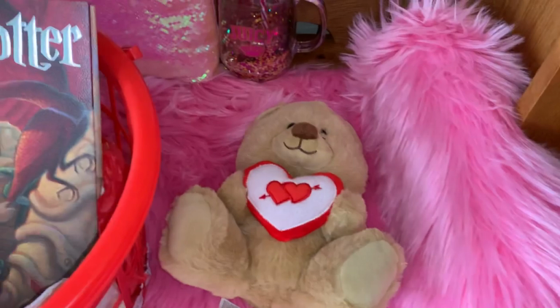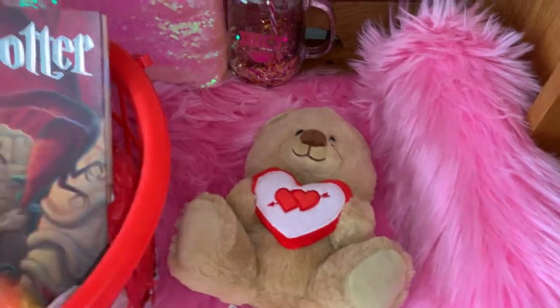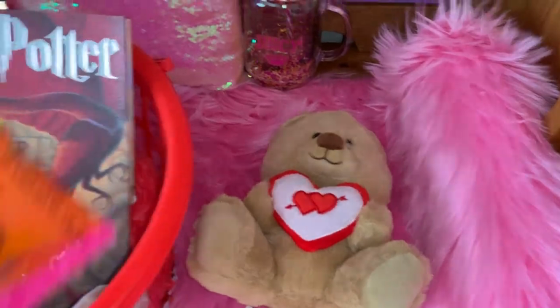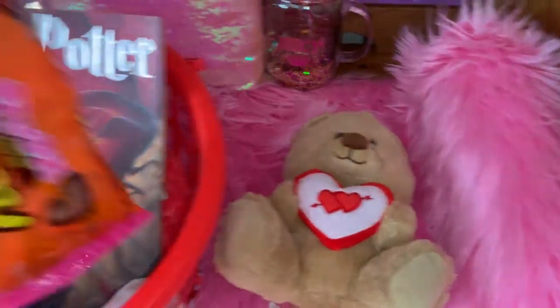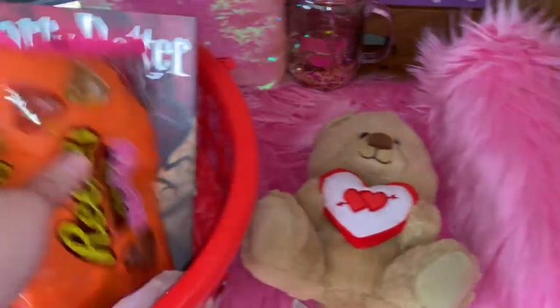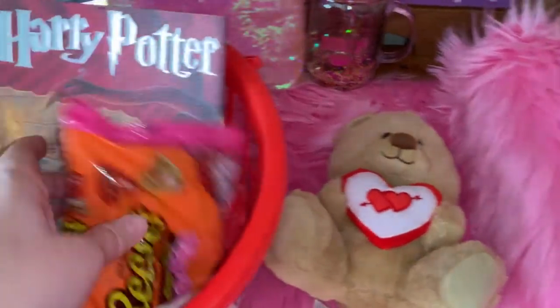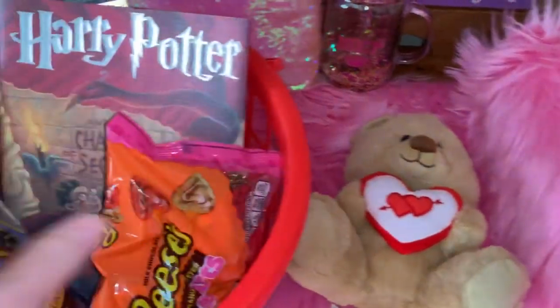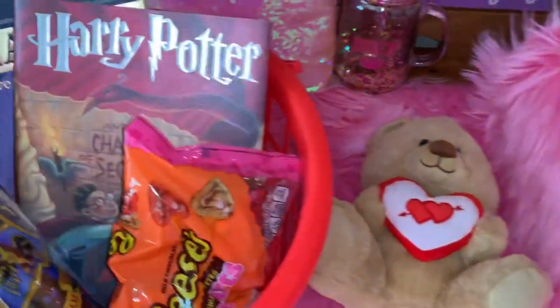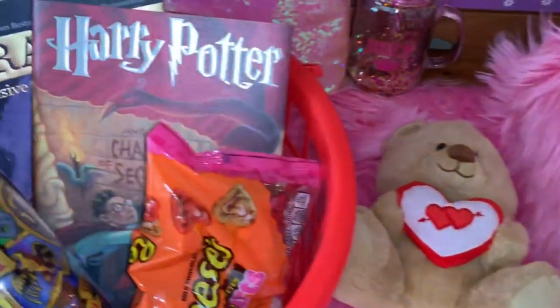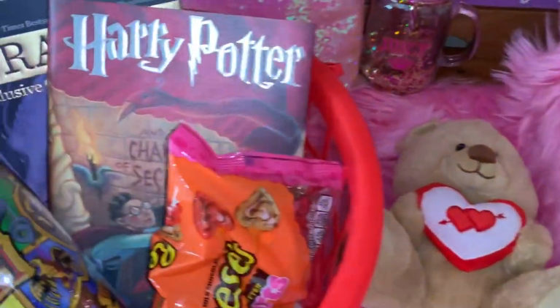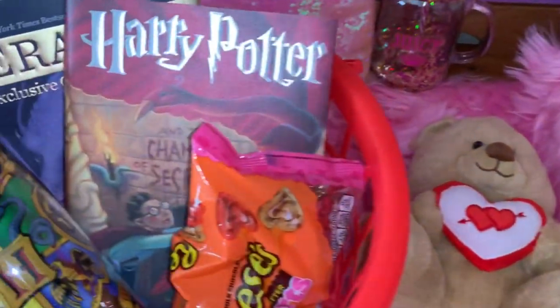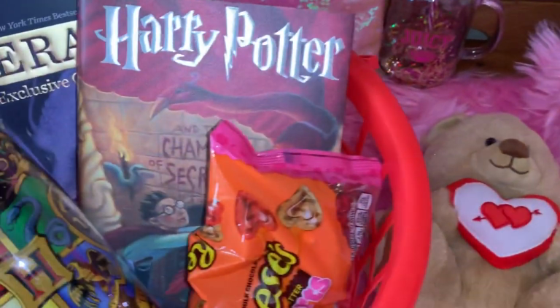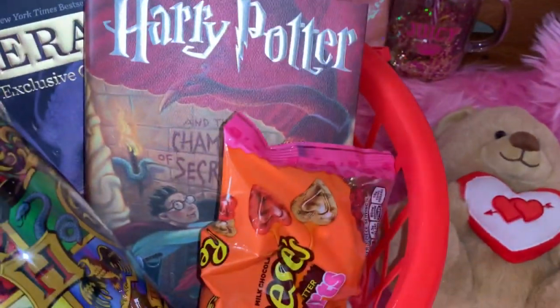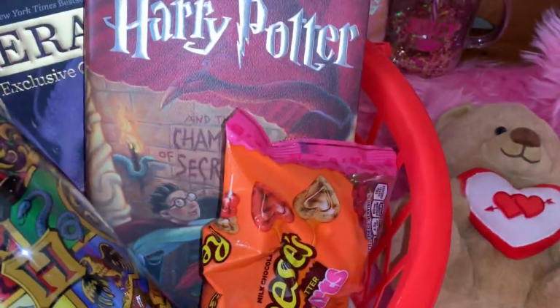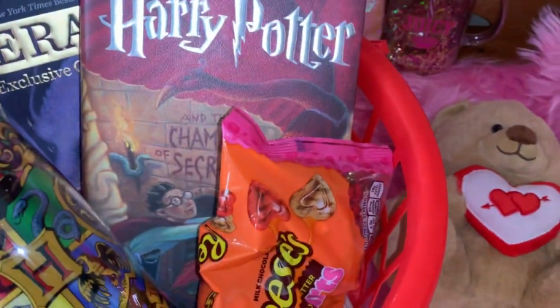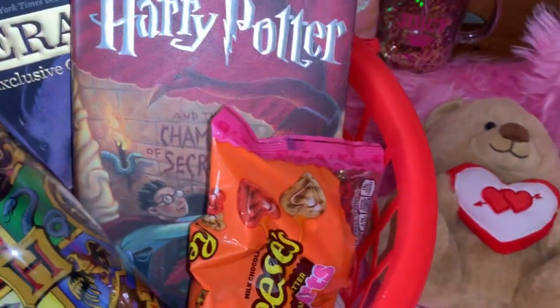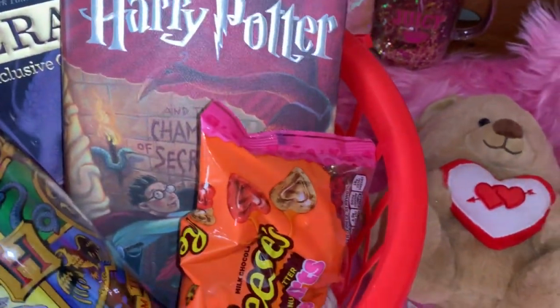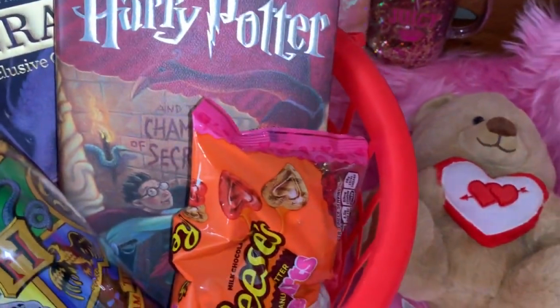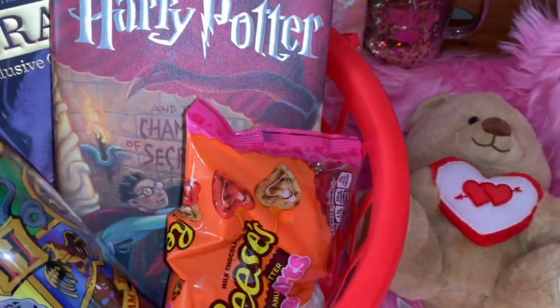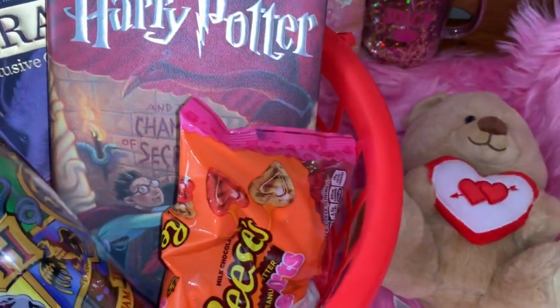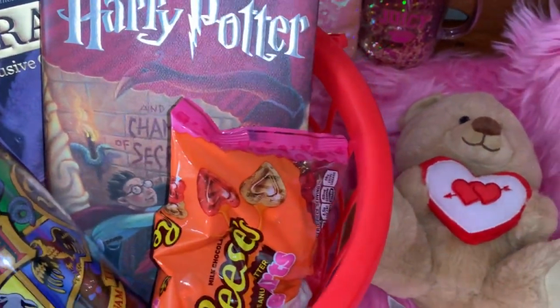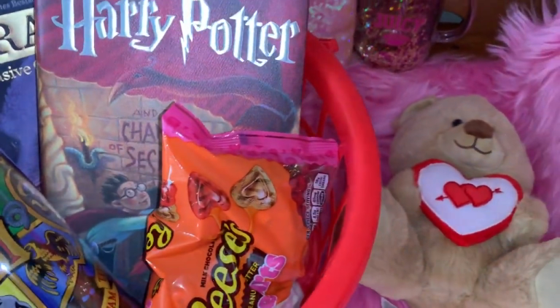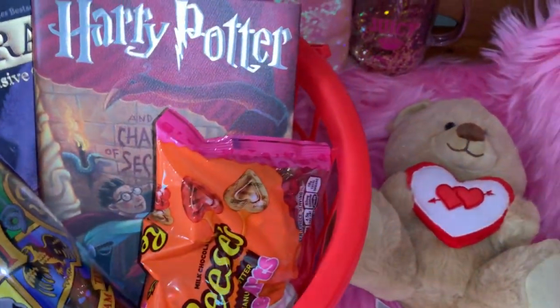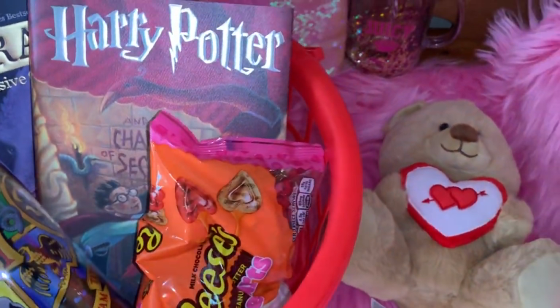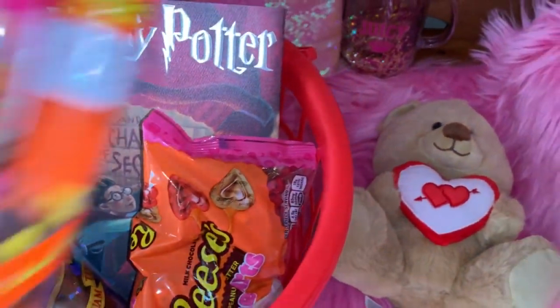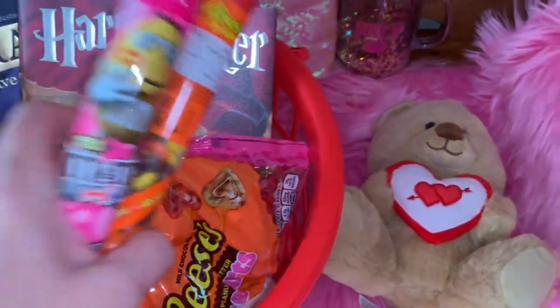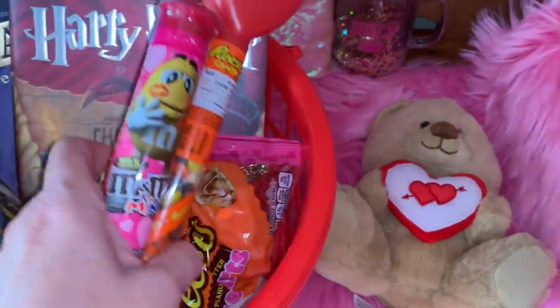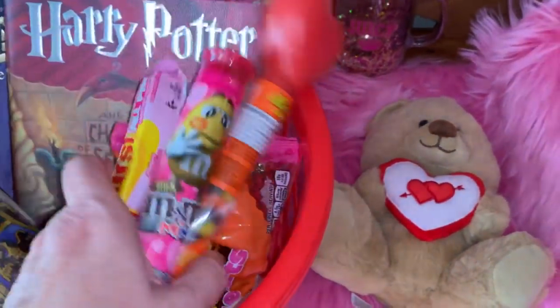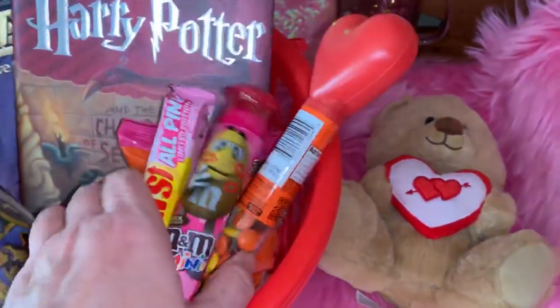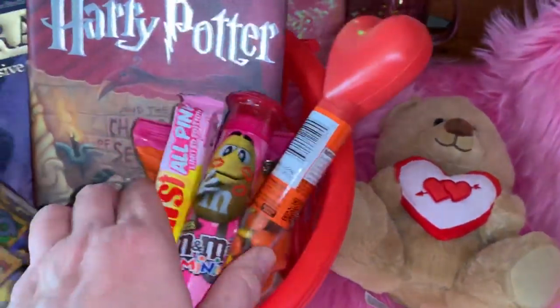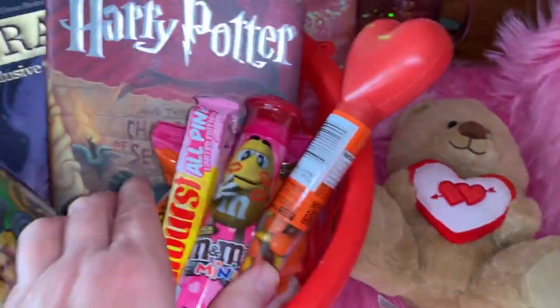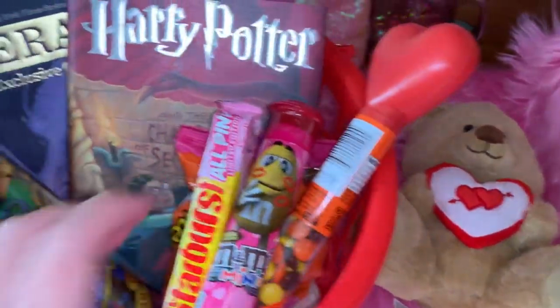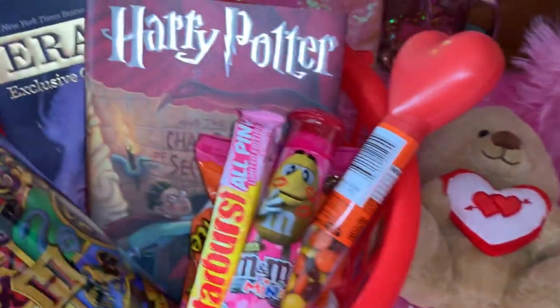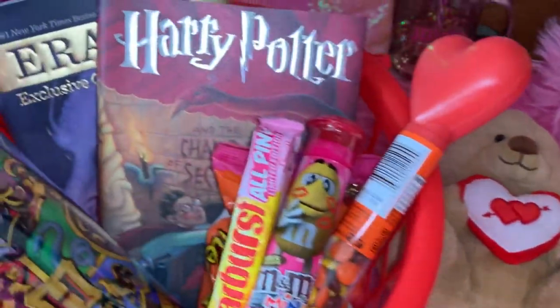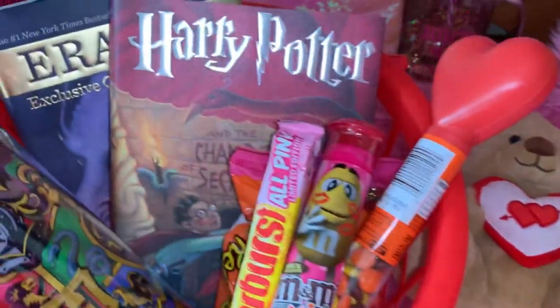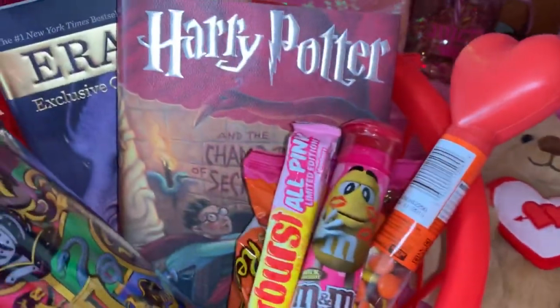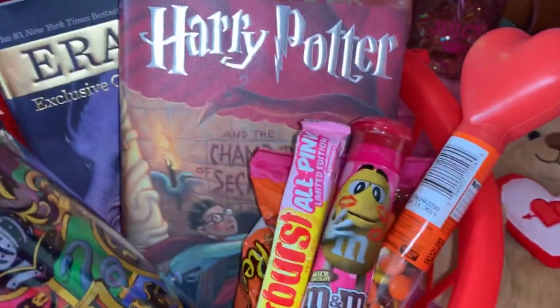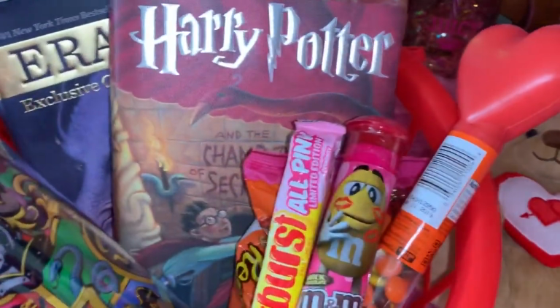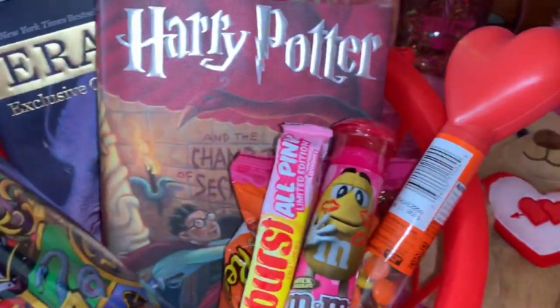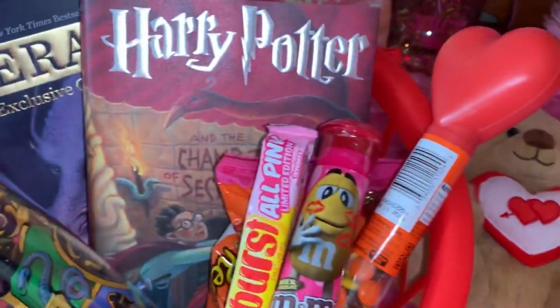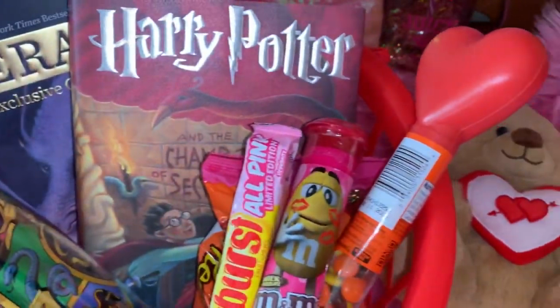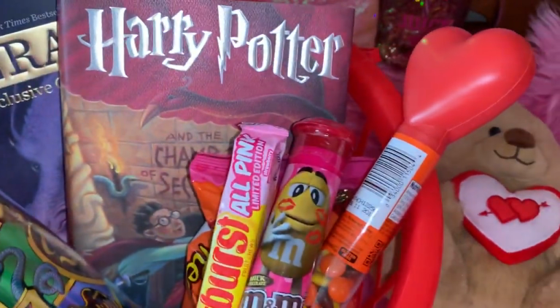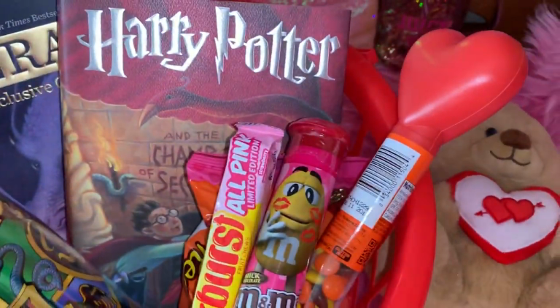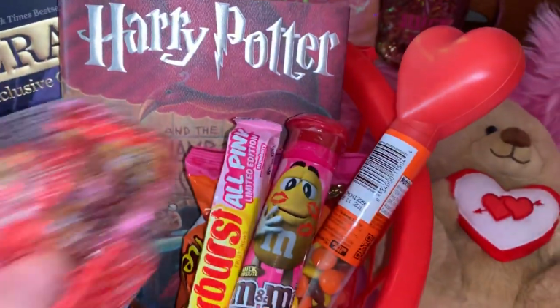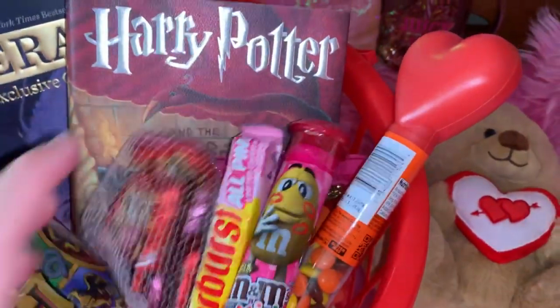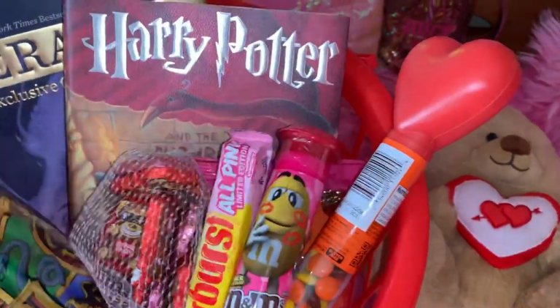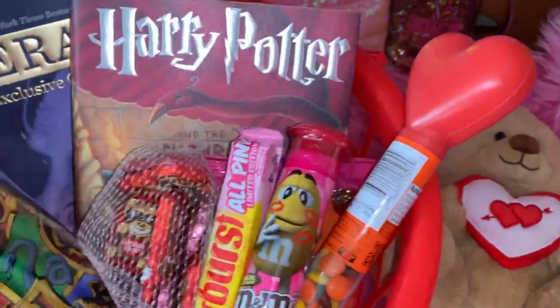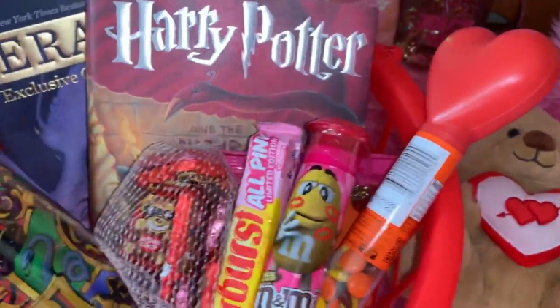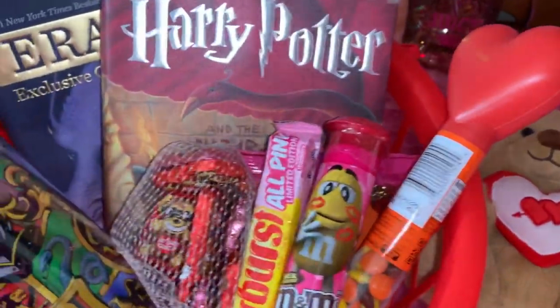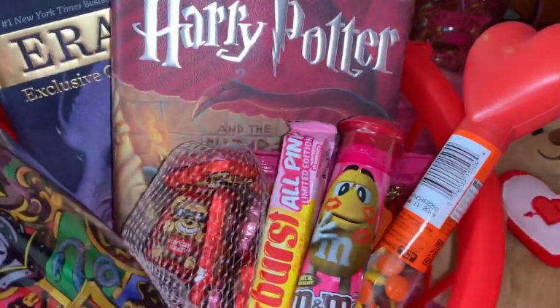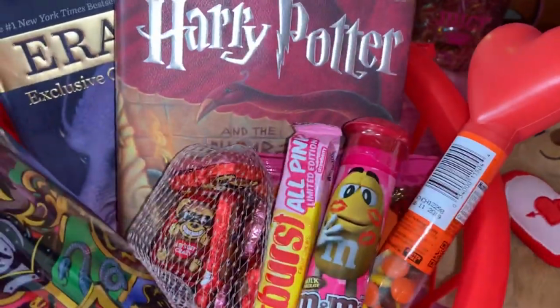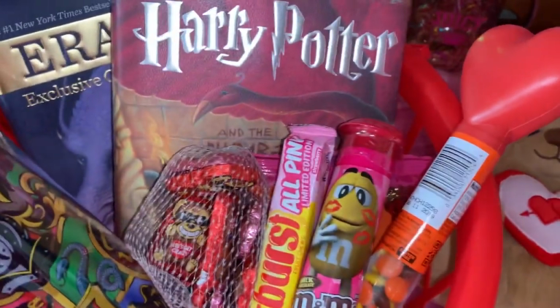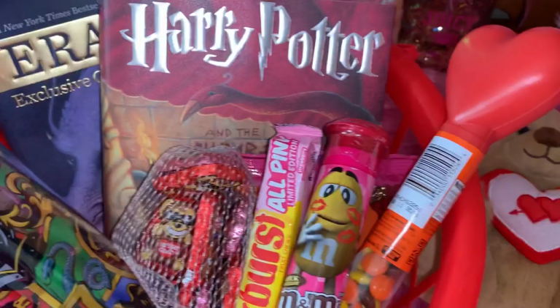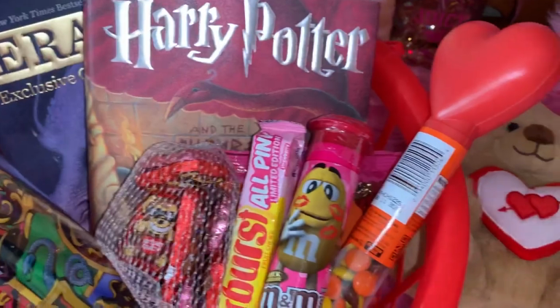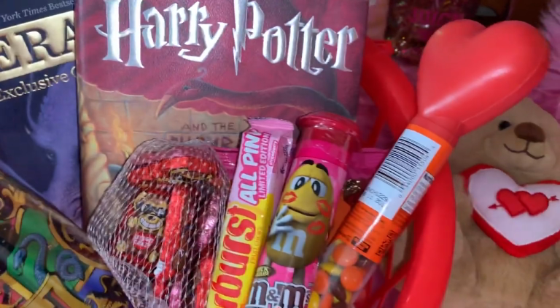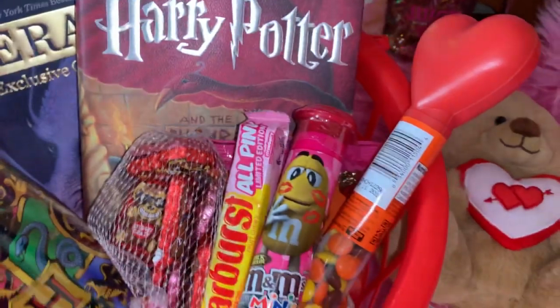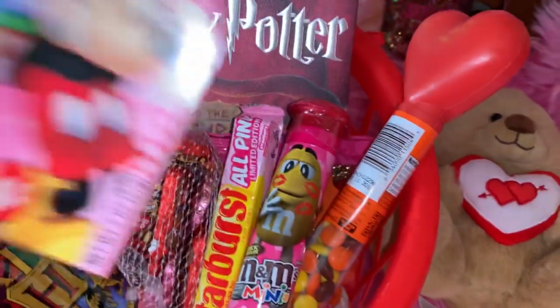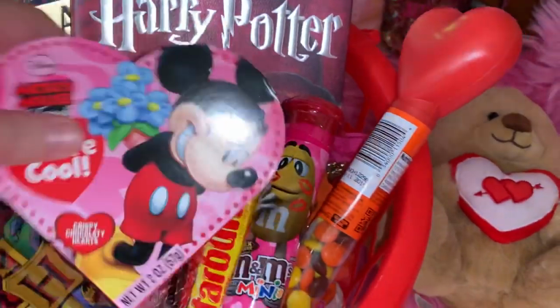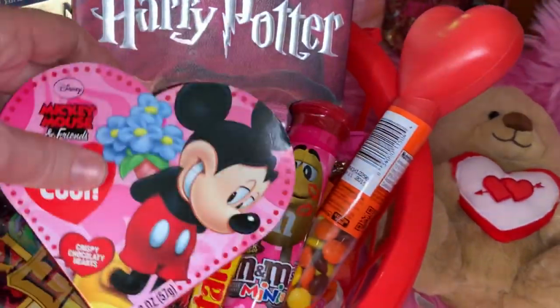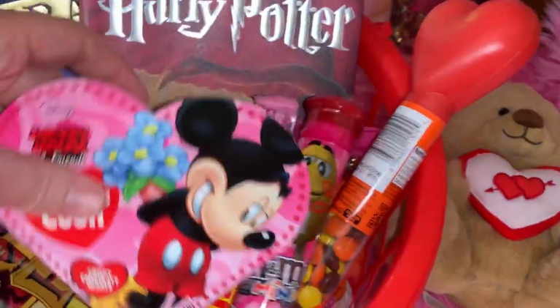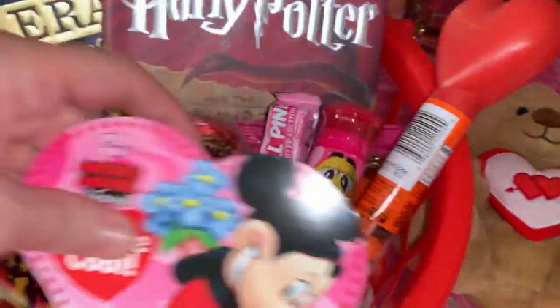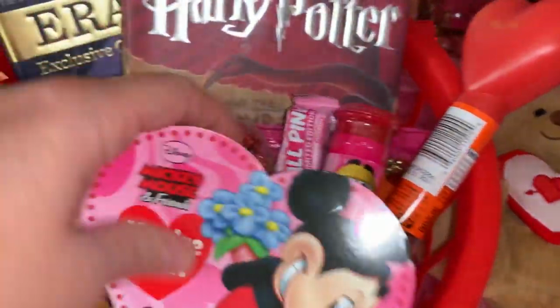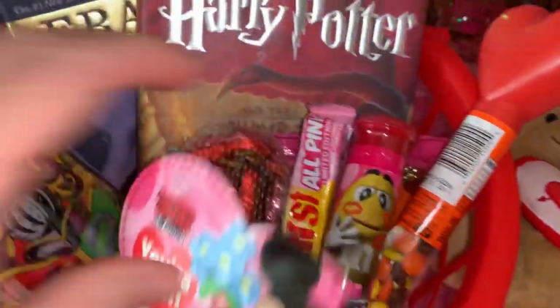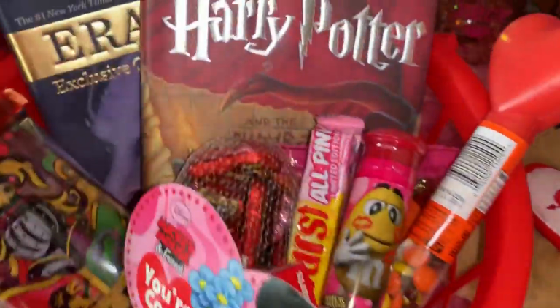I think he'll really love his new books. And of course I know he'll love all the sweets — he's got a sweet tooth like his mom.